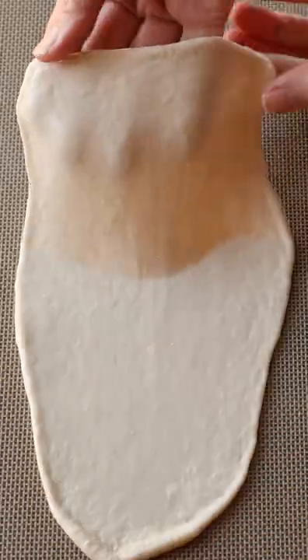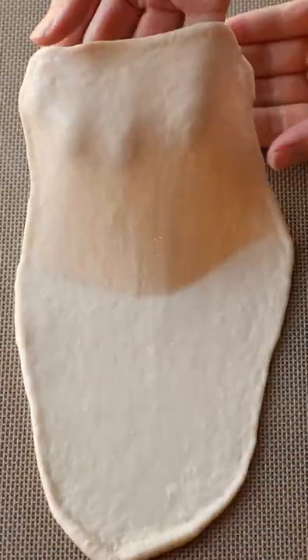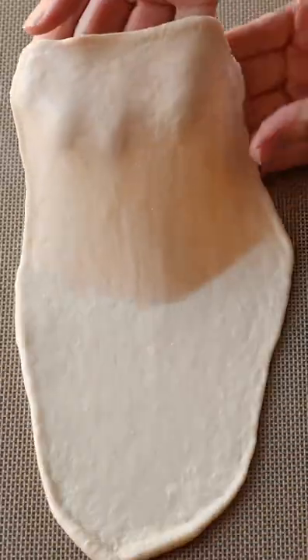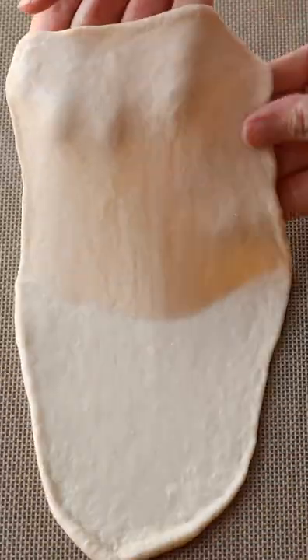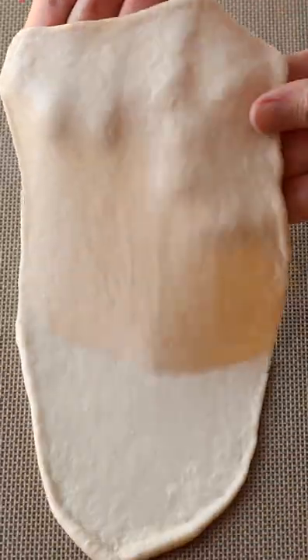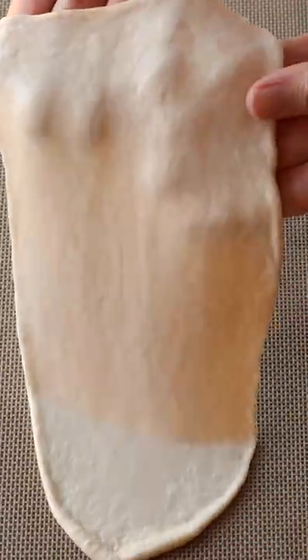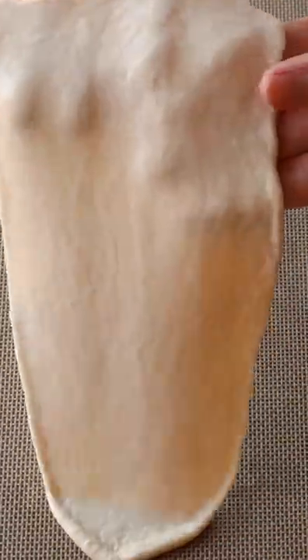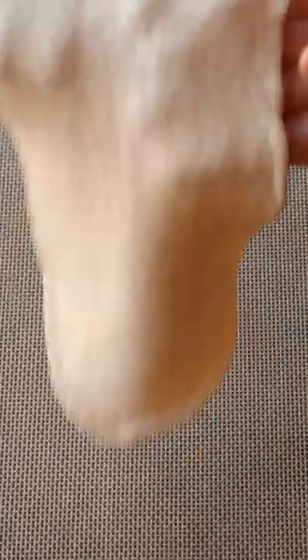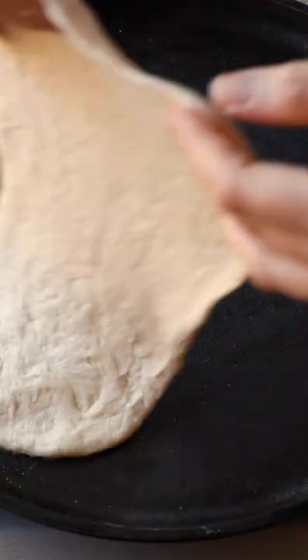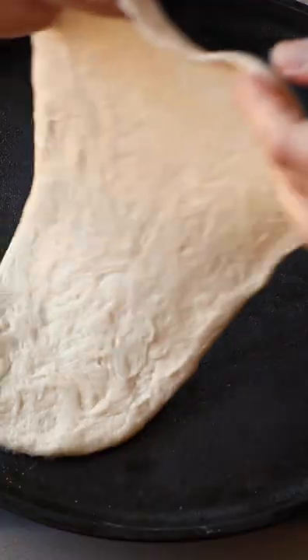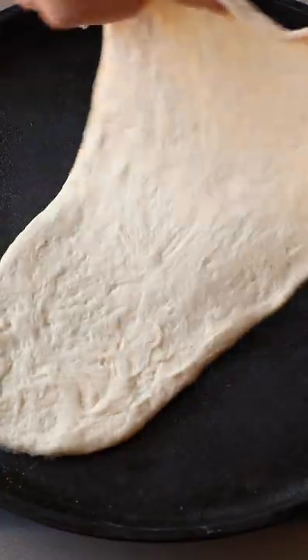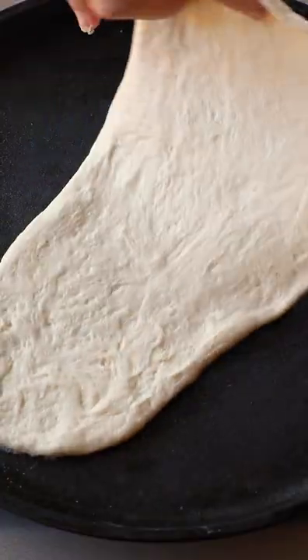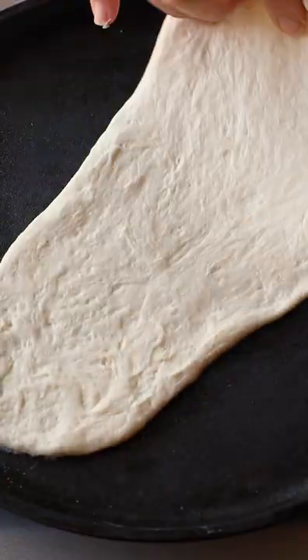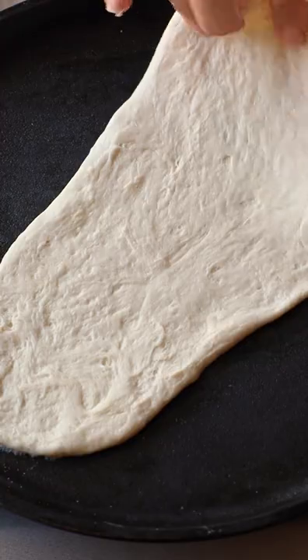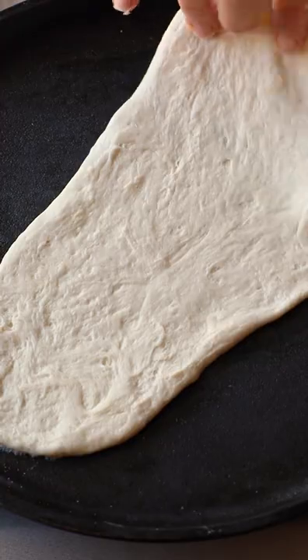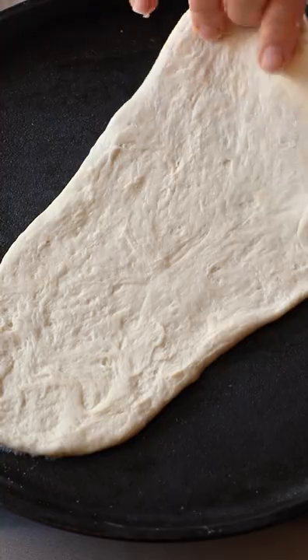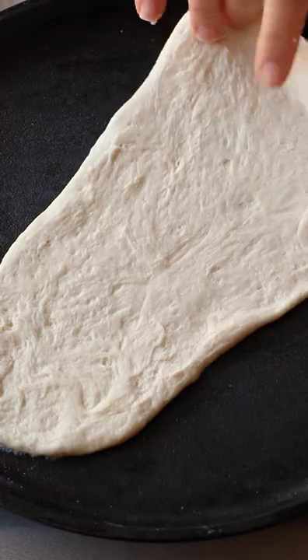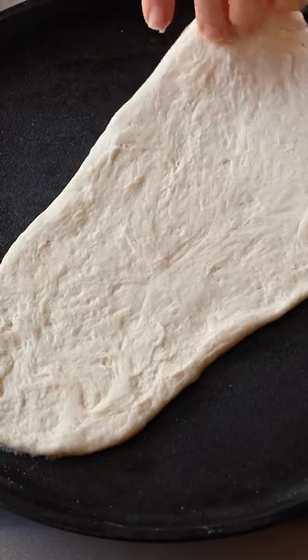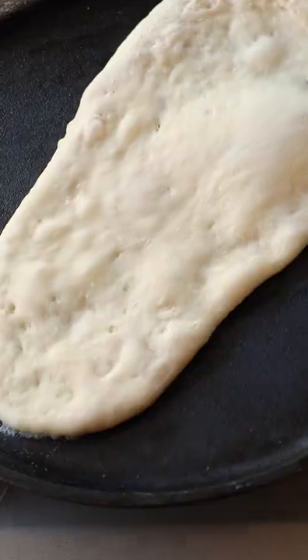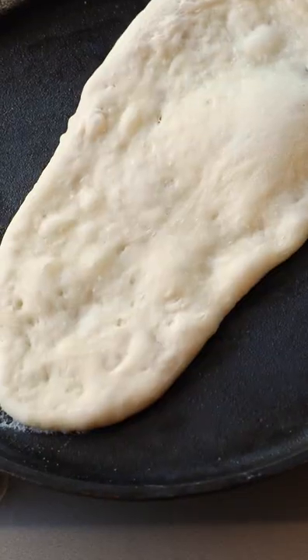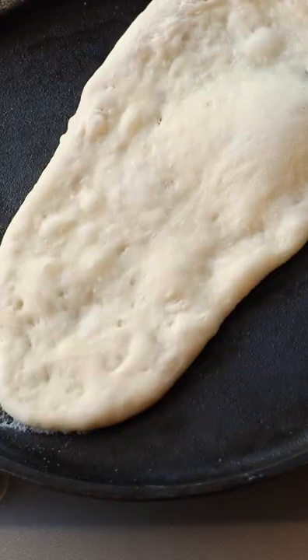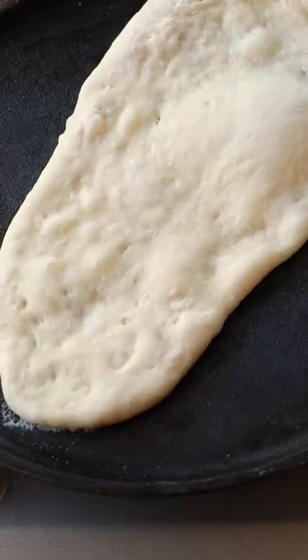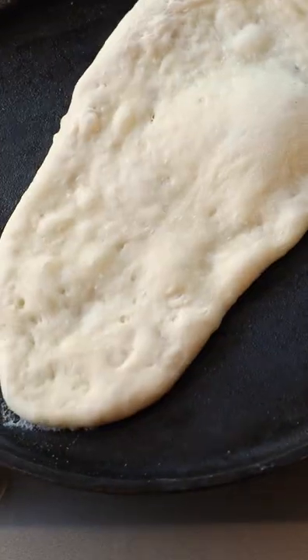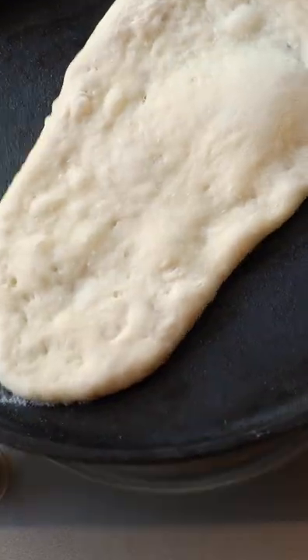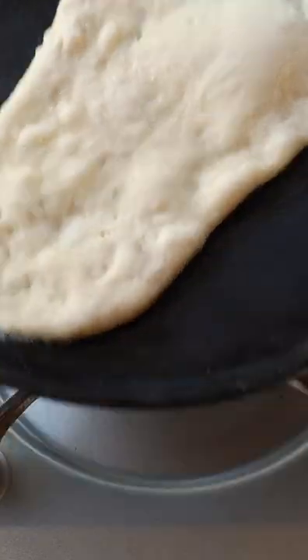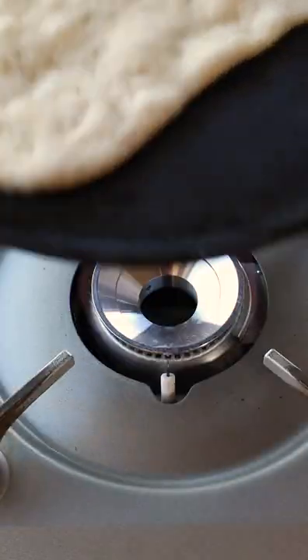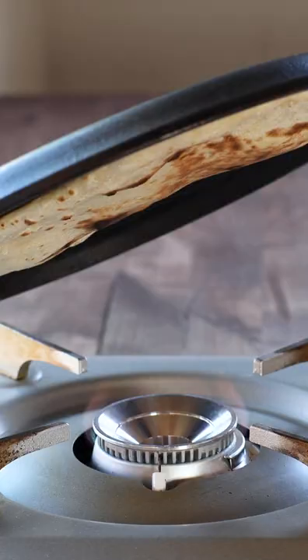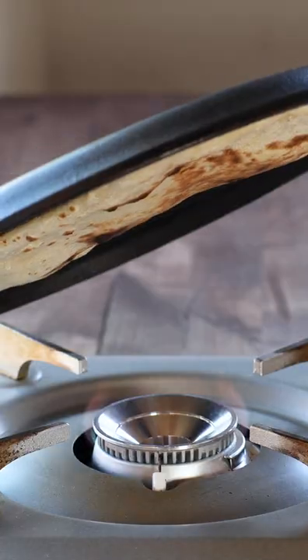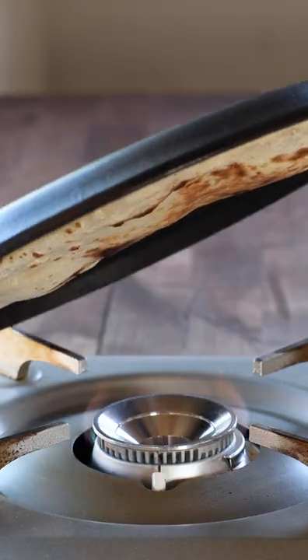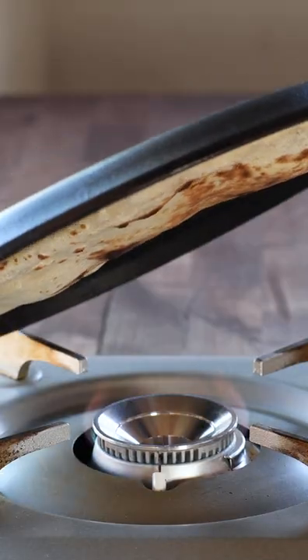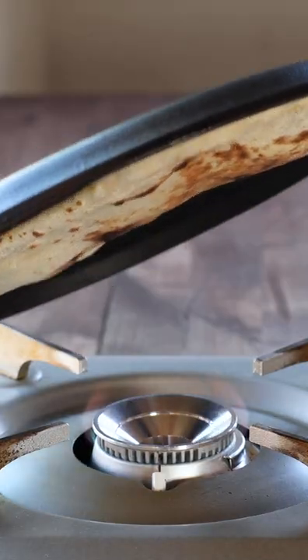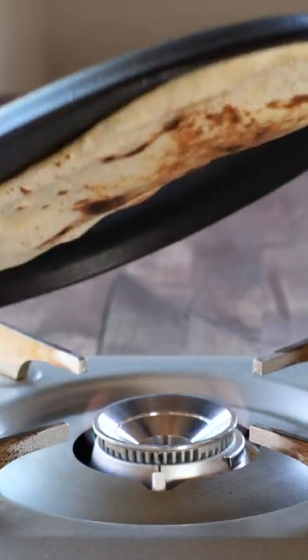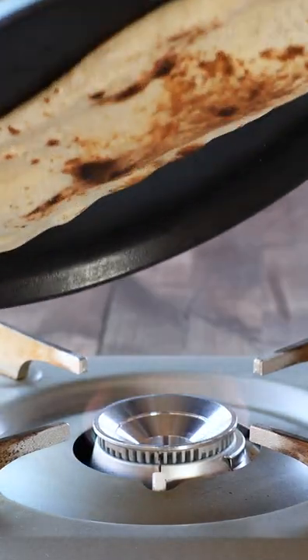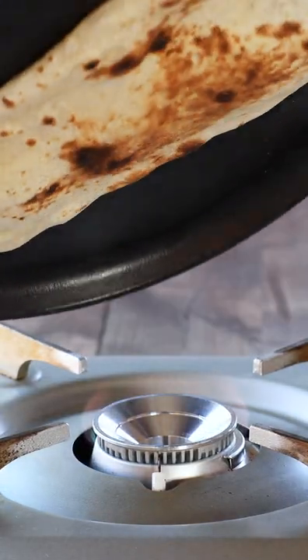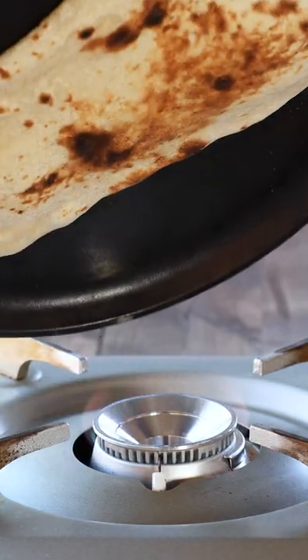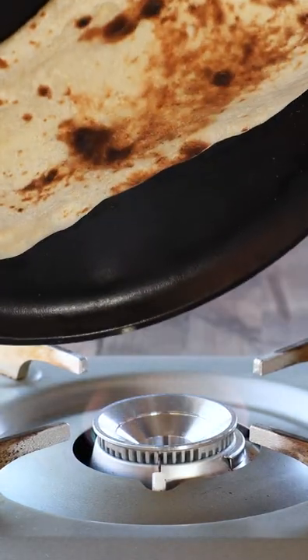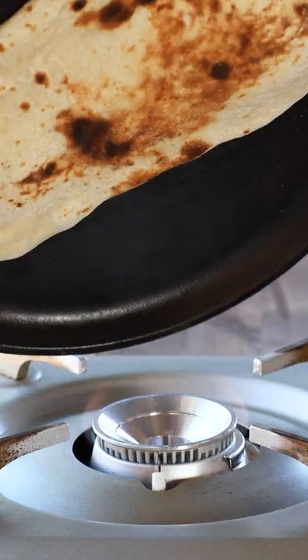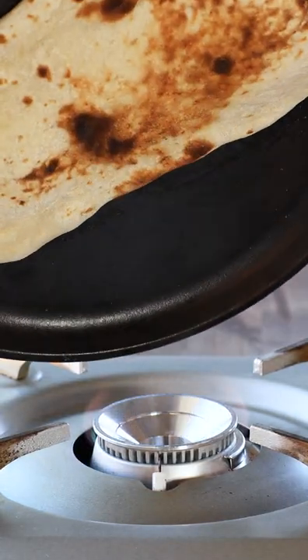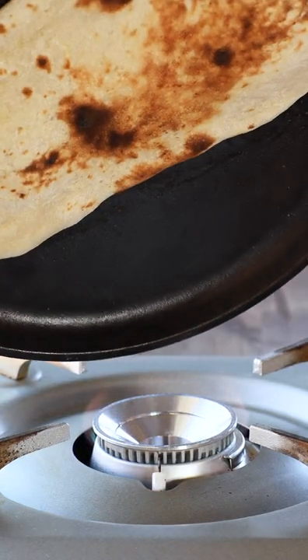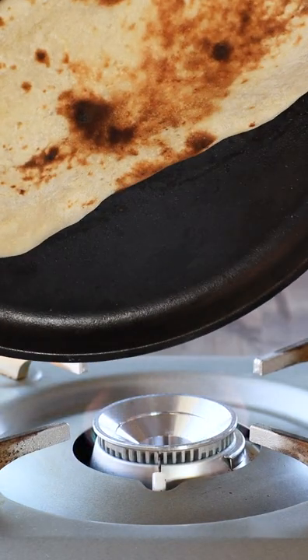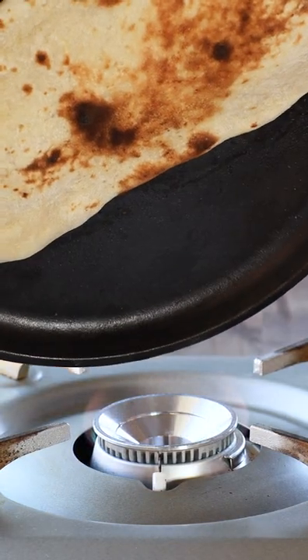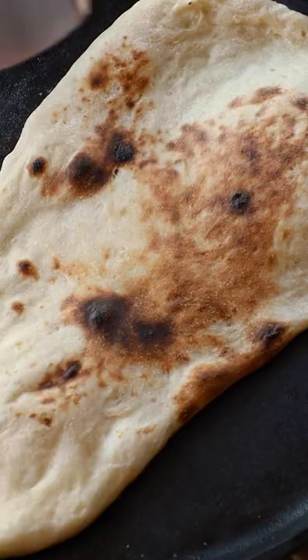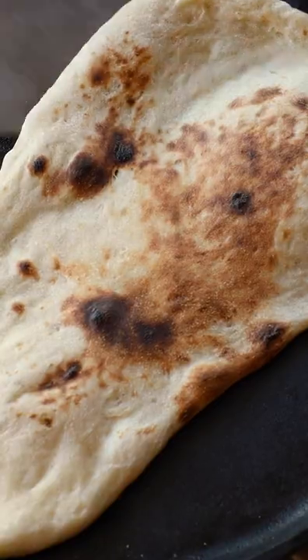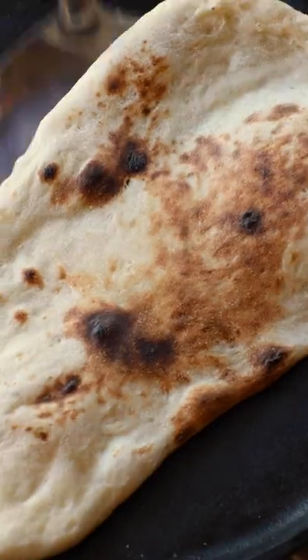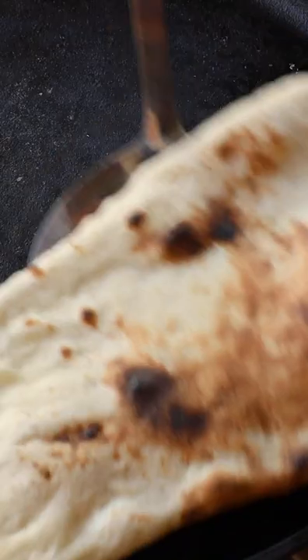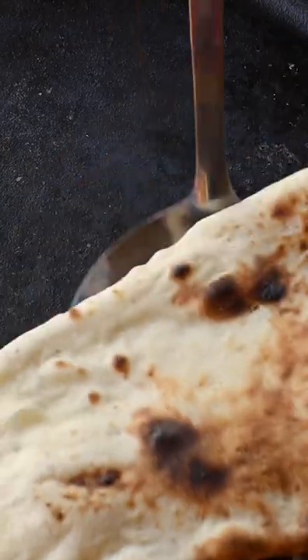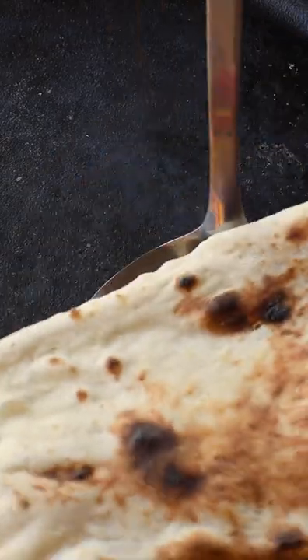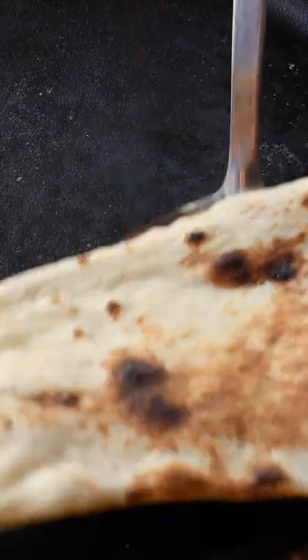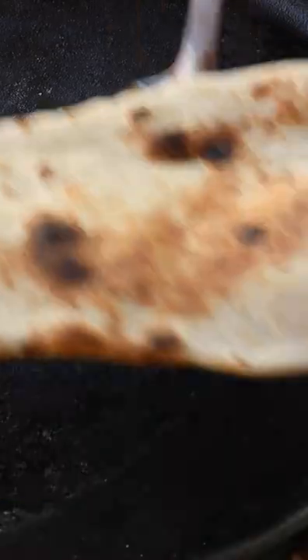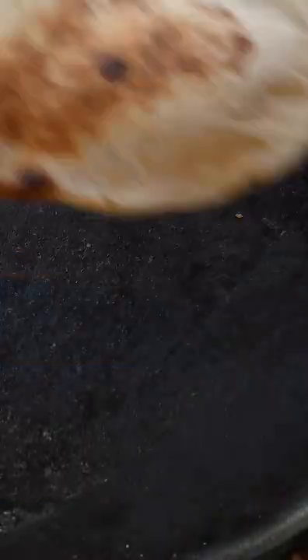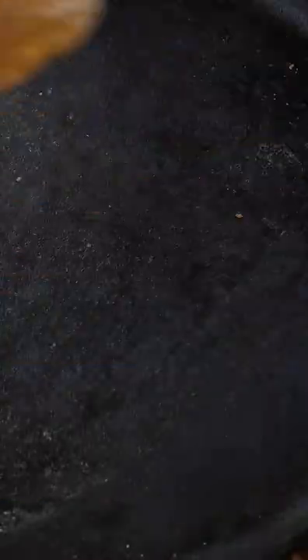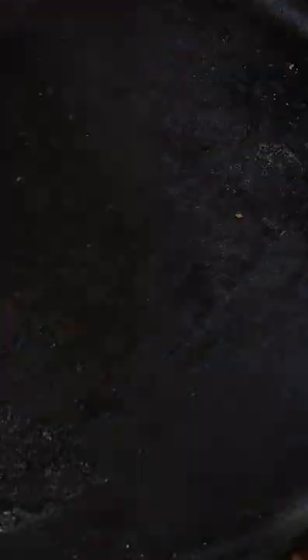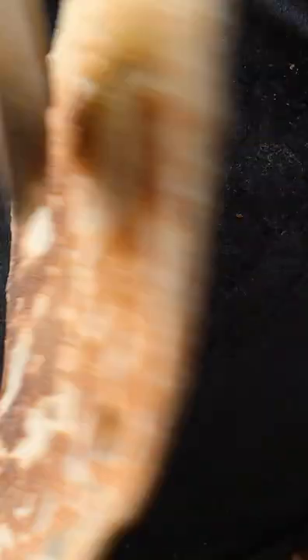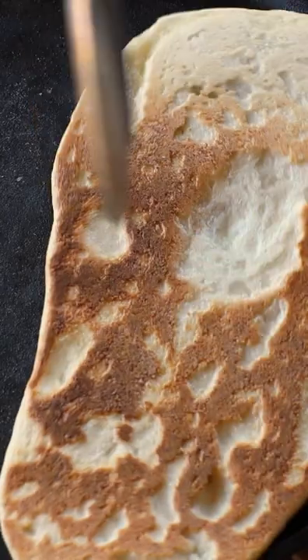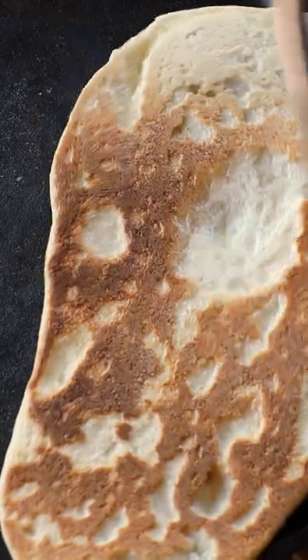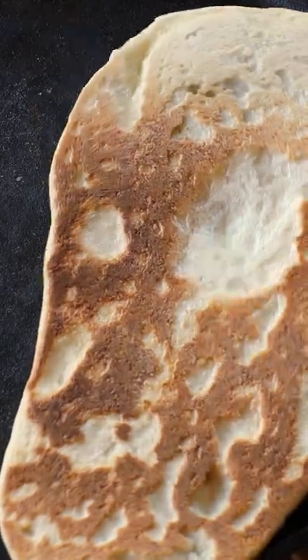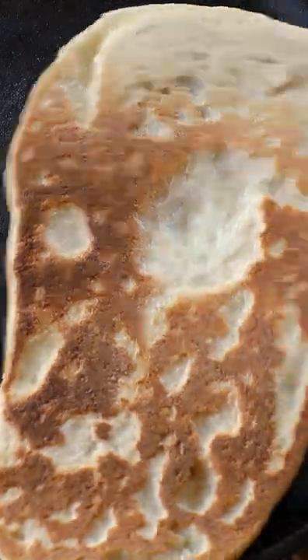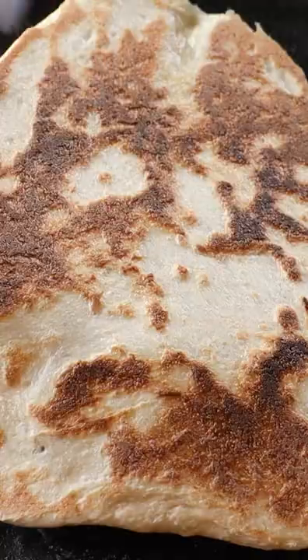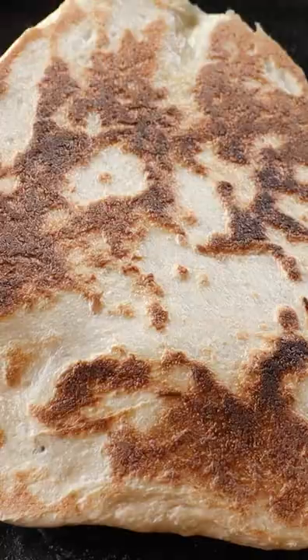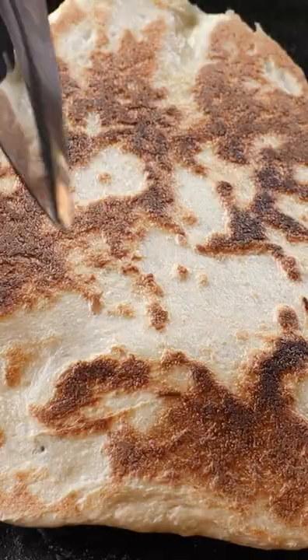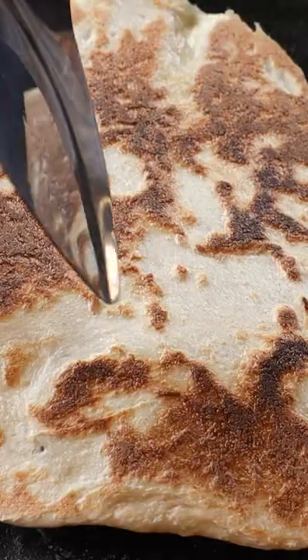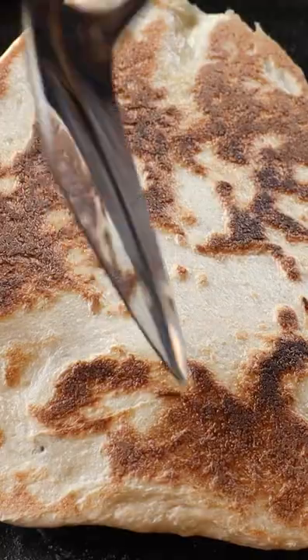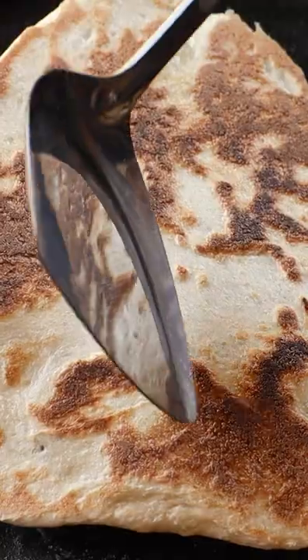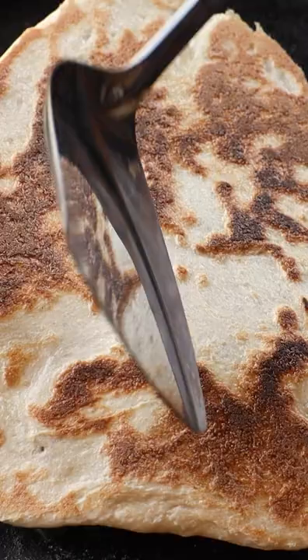Brush one side with water, cook on a hot skillet, then flip to char the top. Look at that crisp!